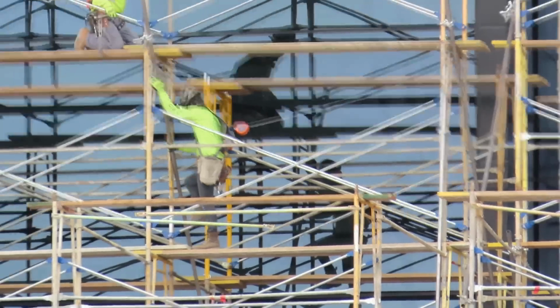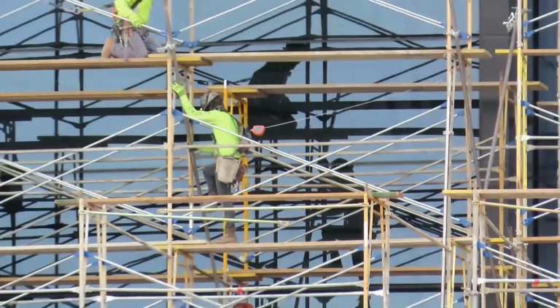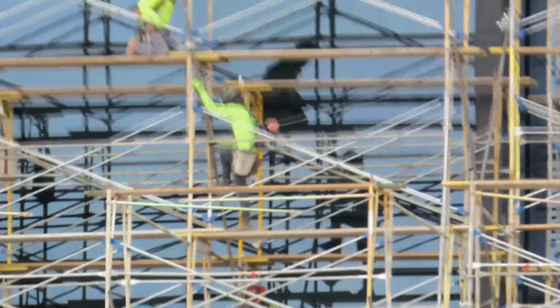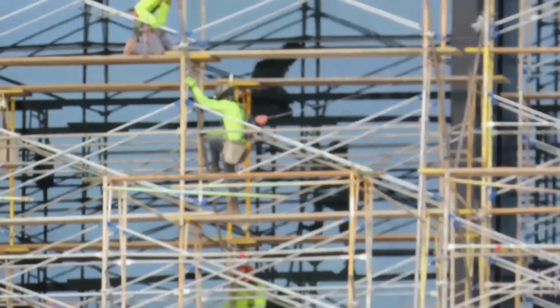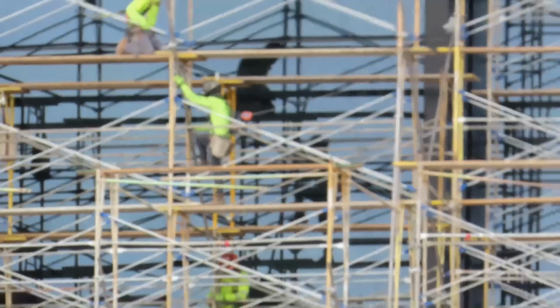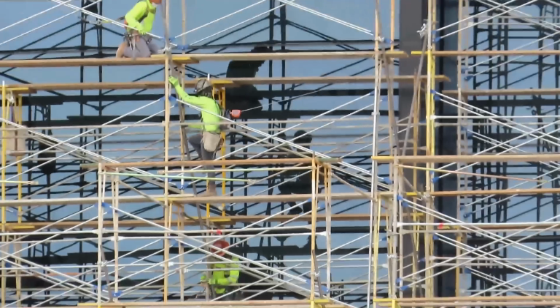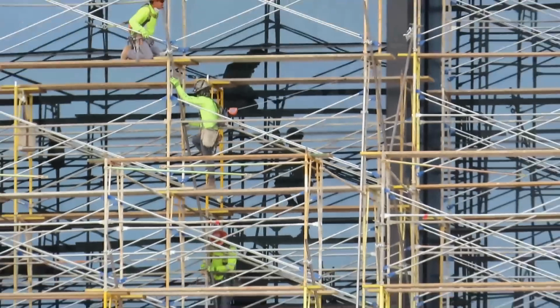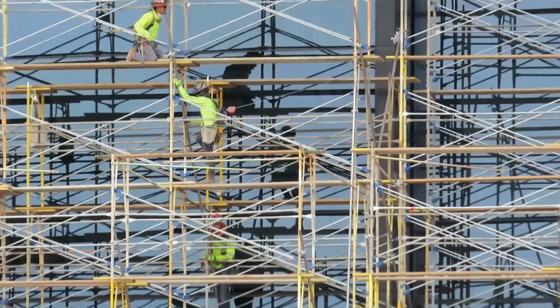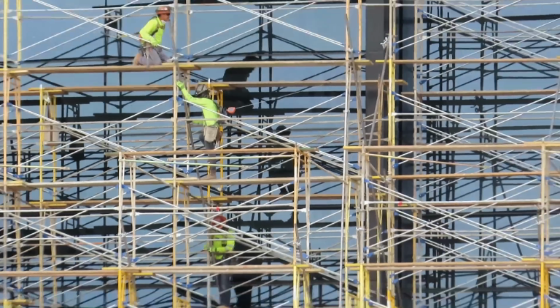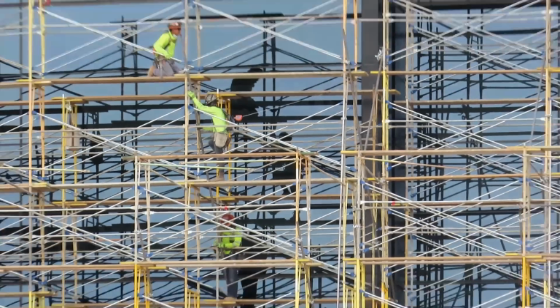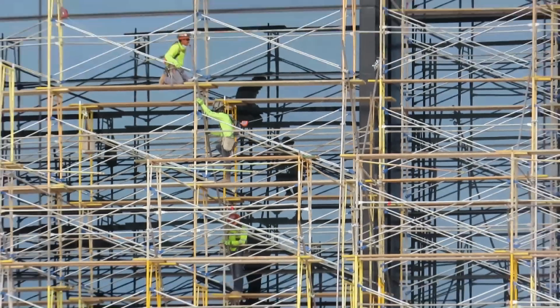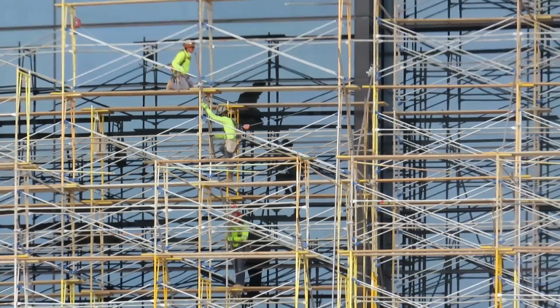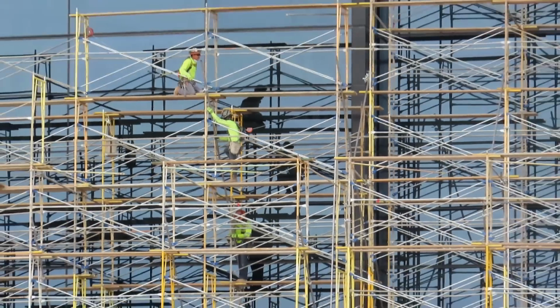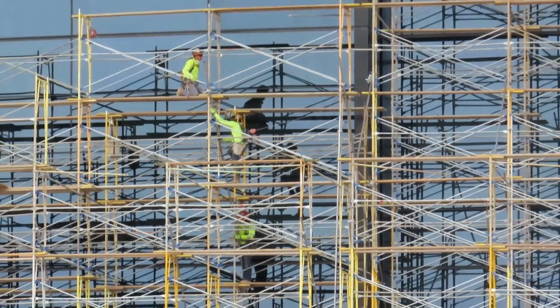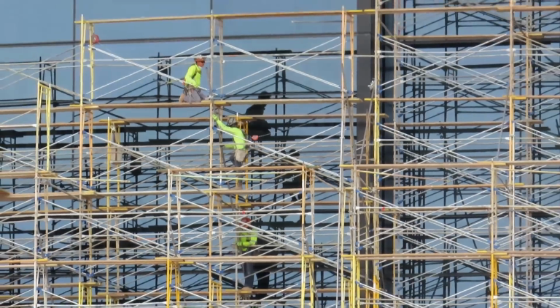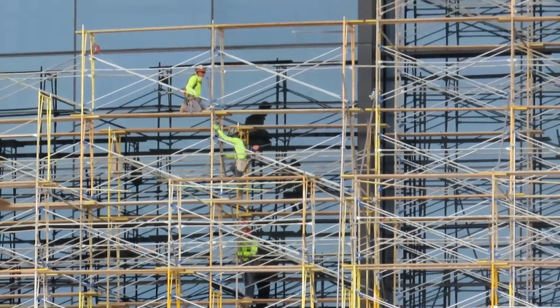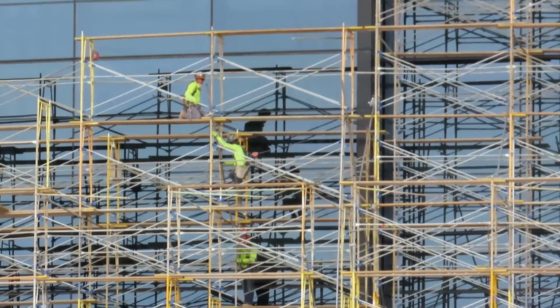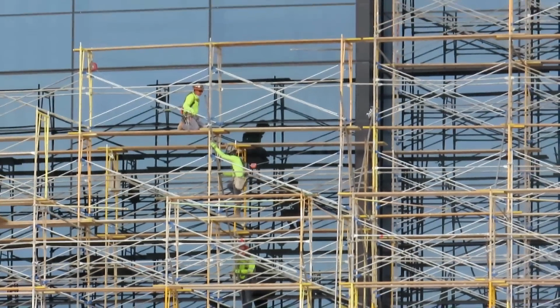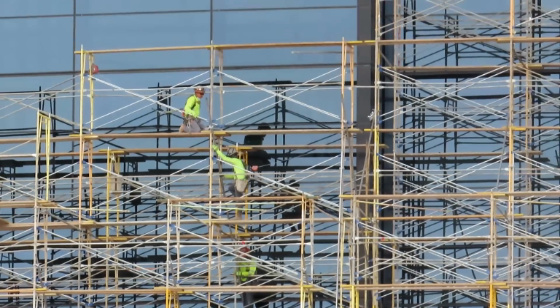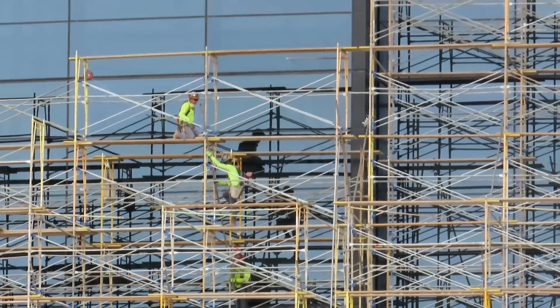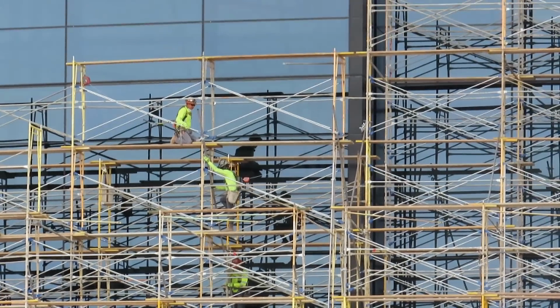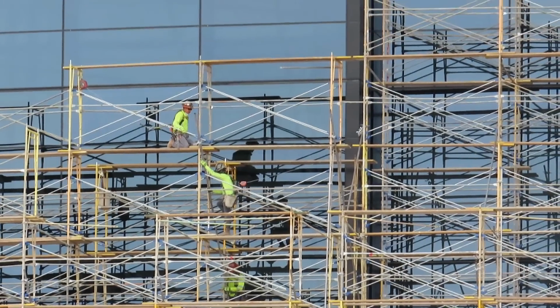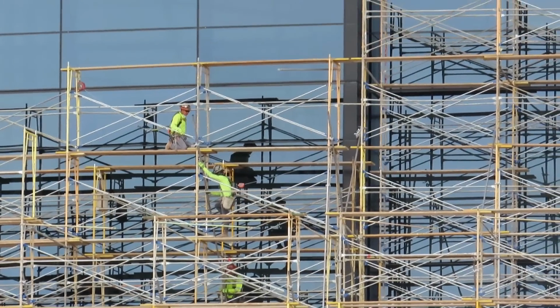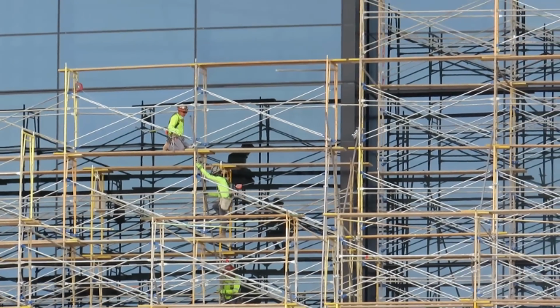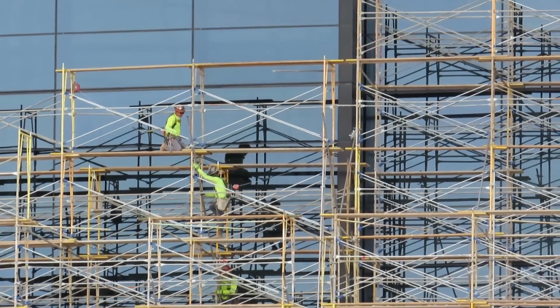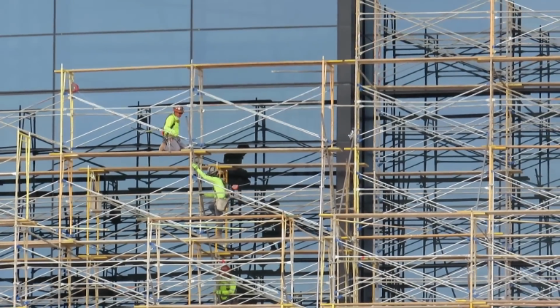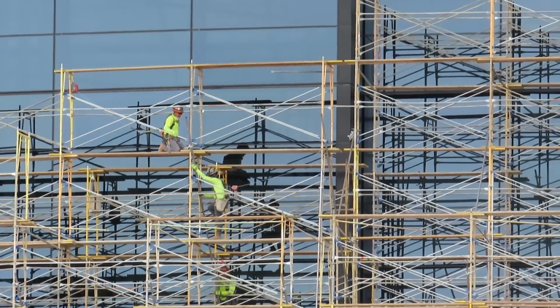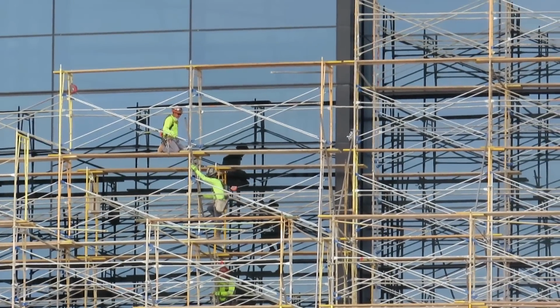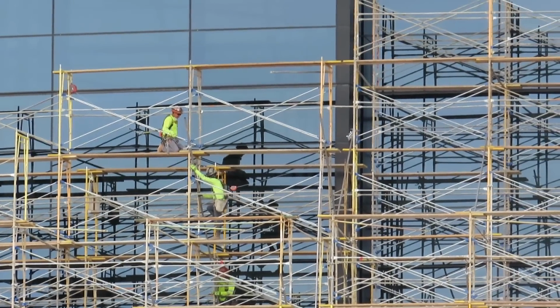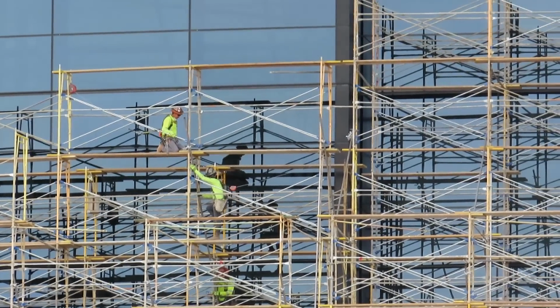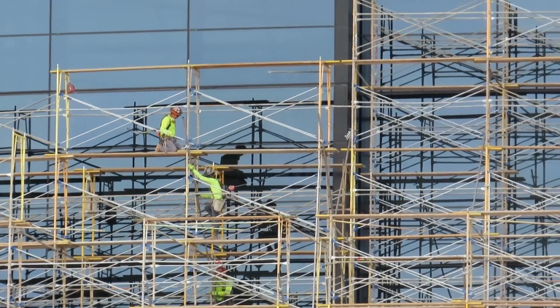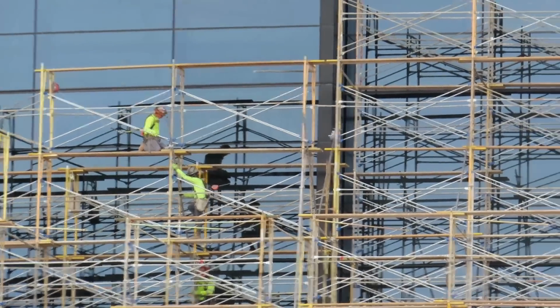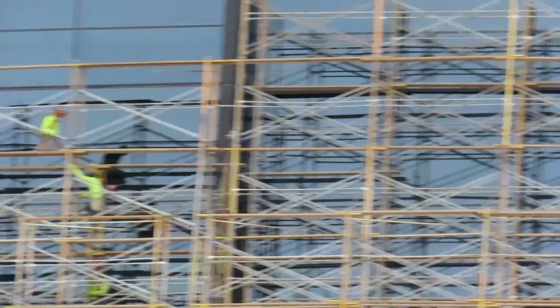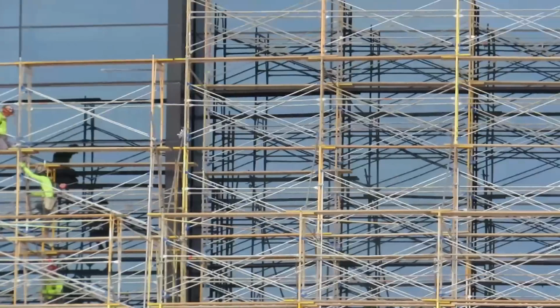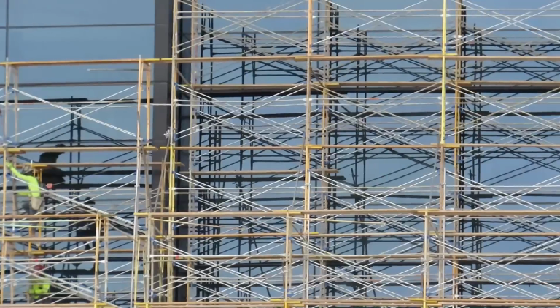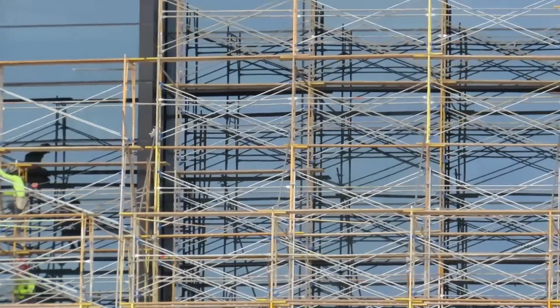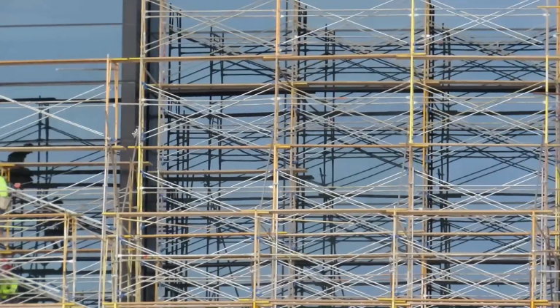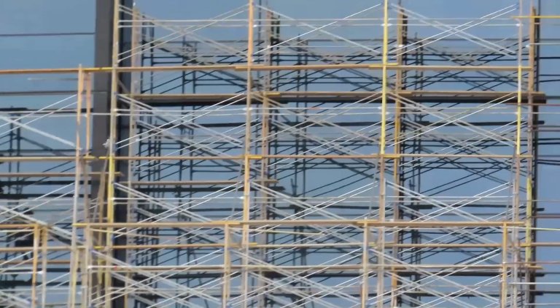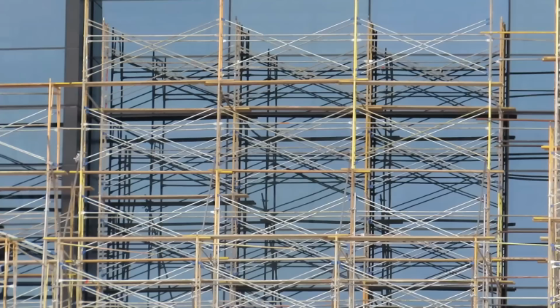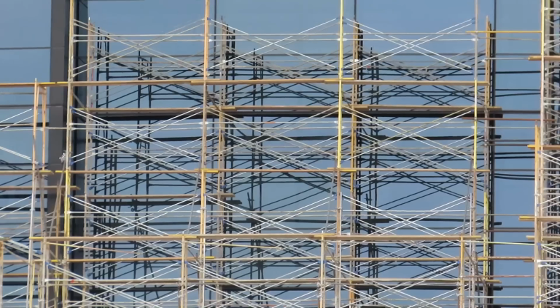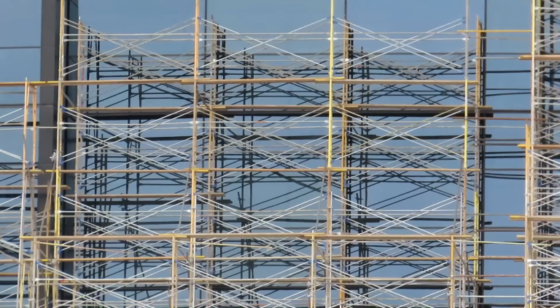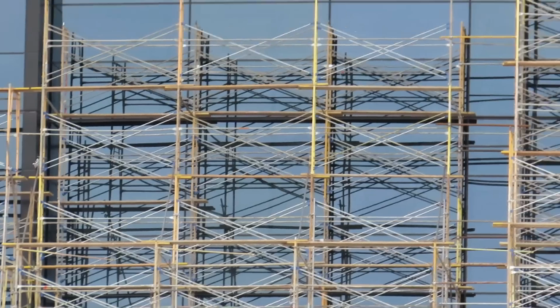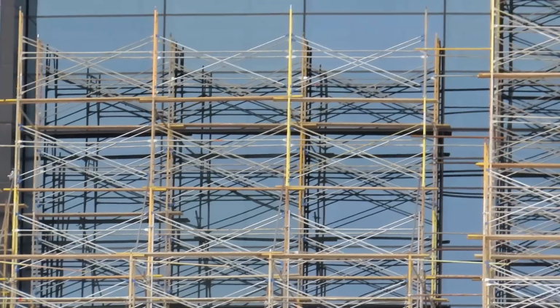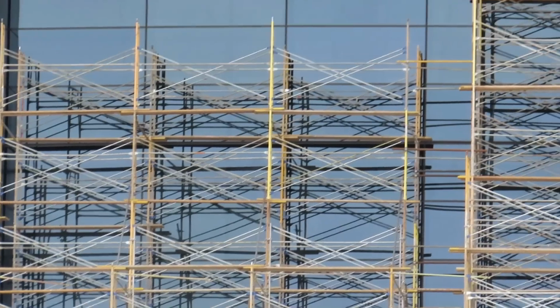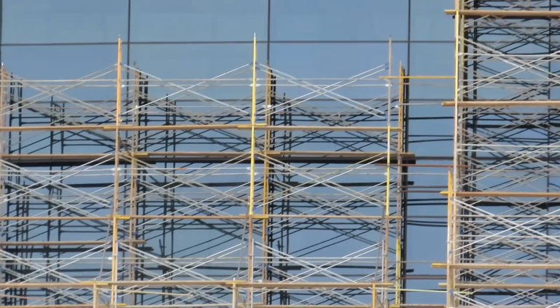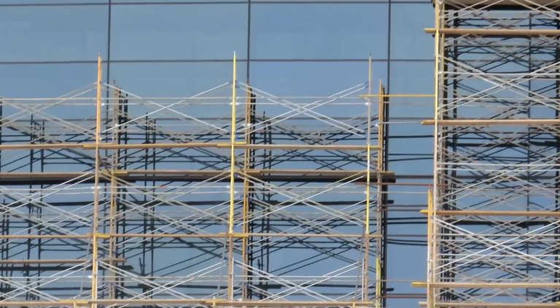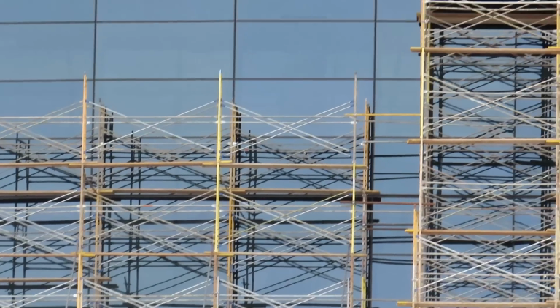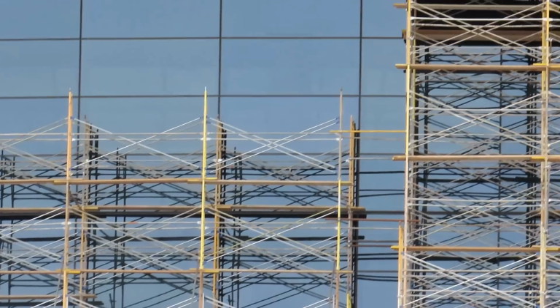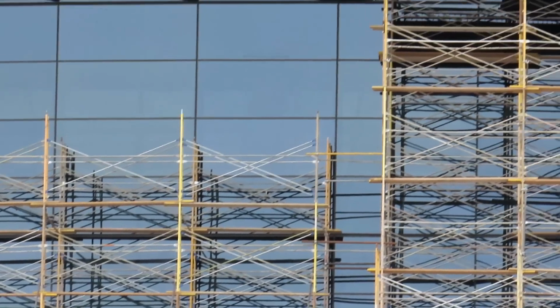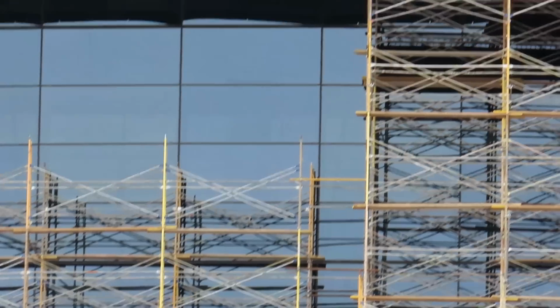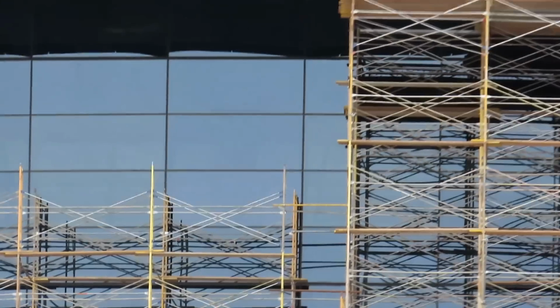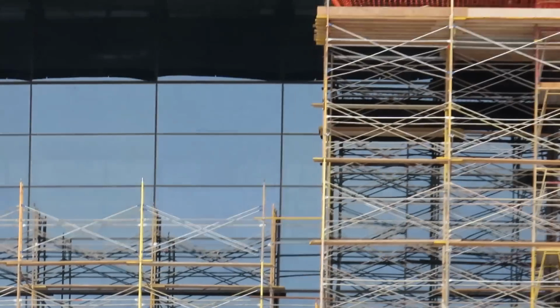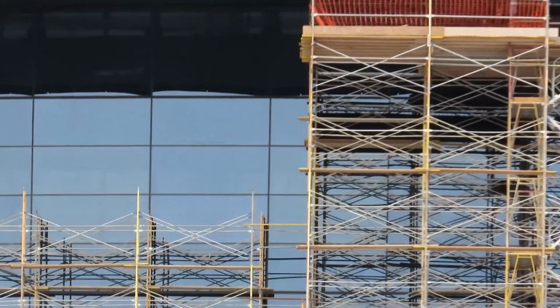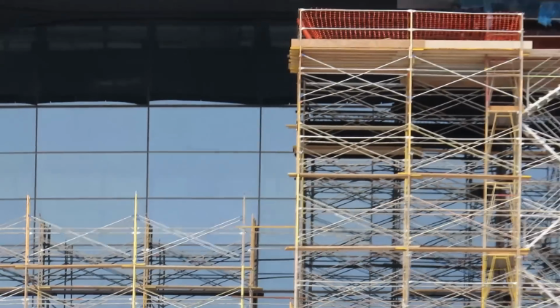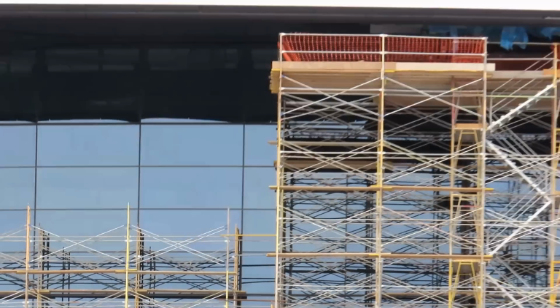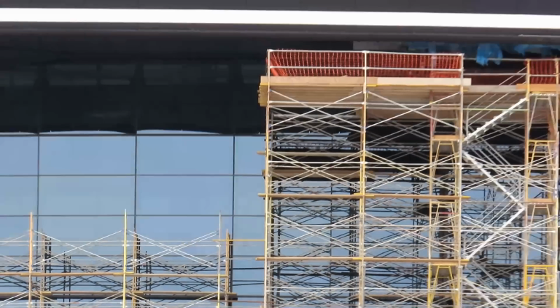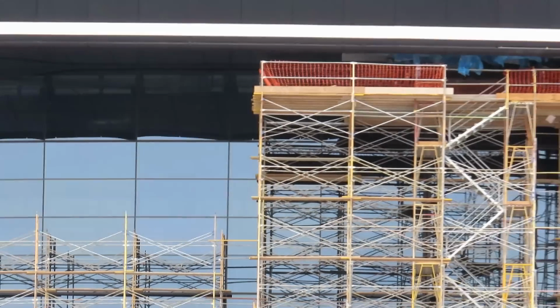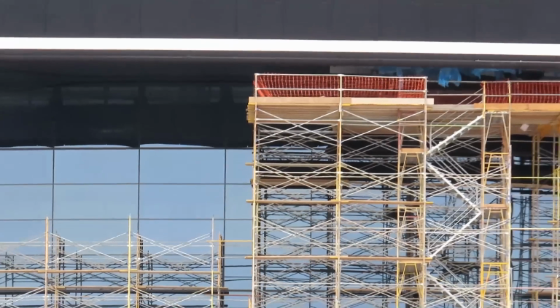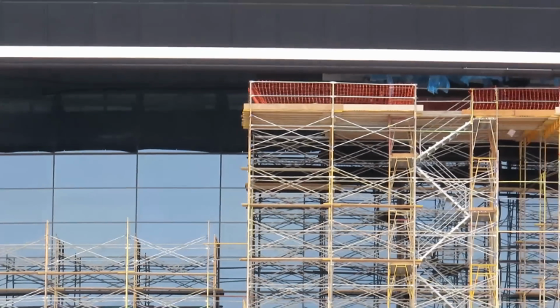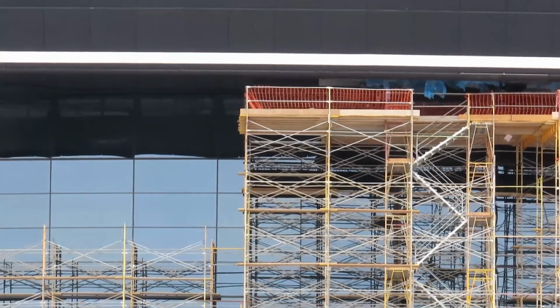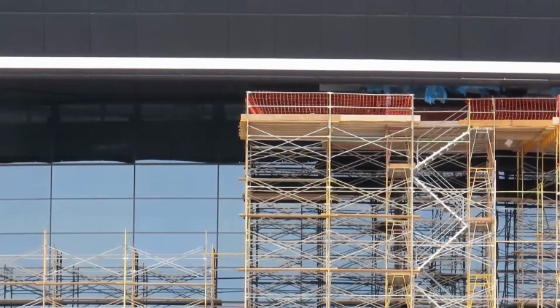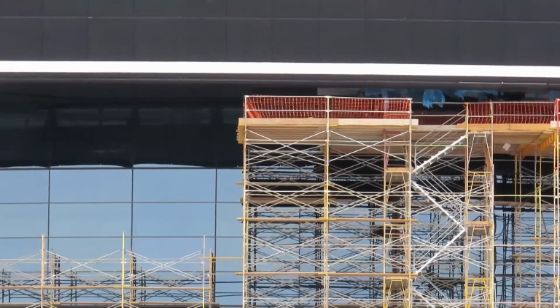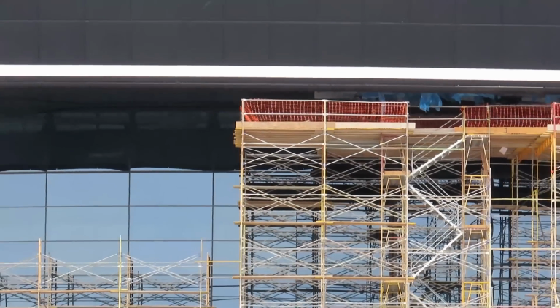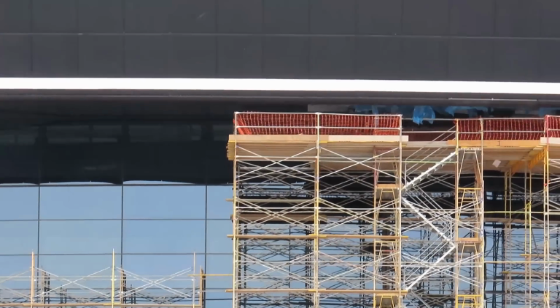It's looking good. You can still see them doing some work up on the top at the other side.